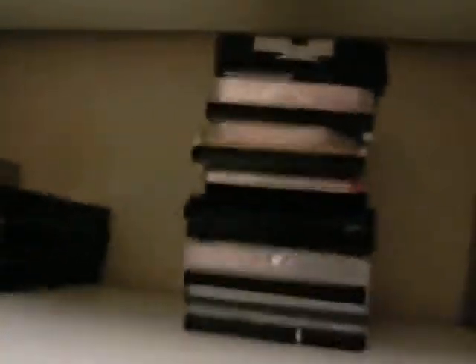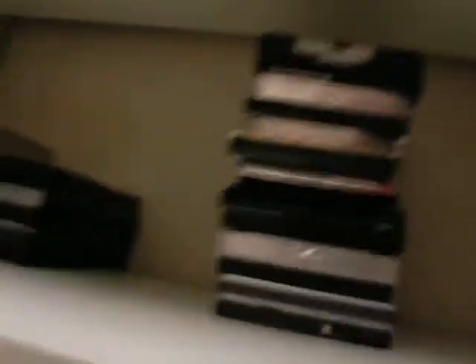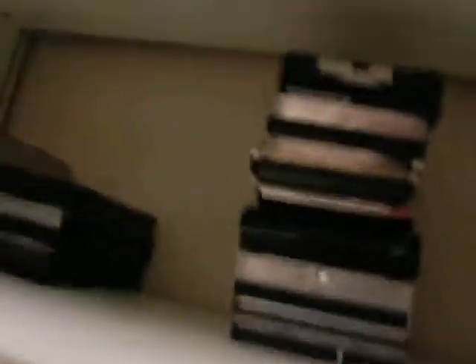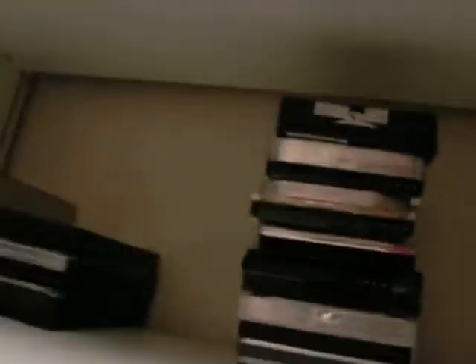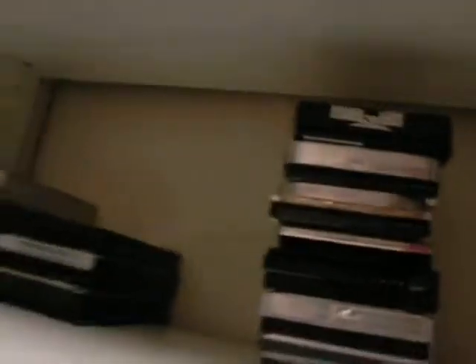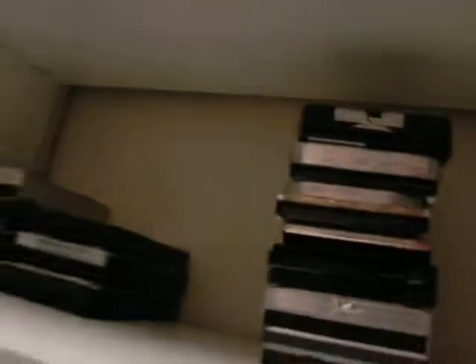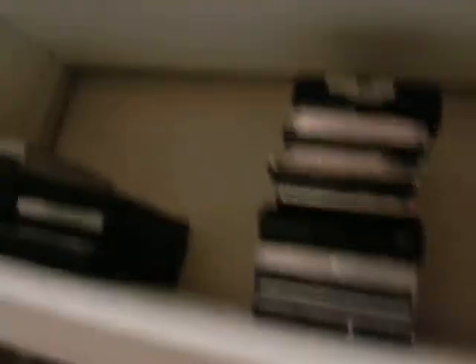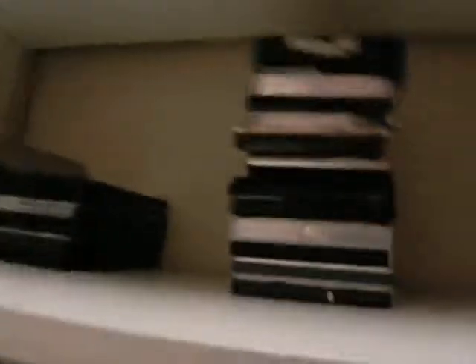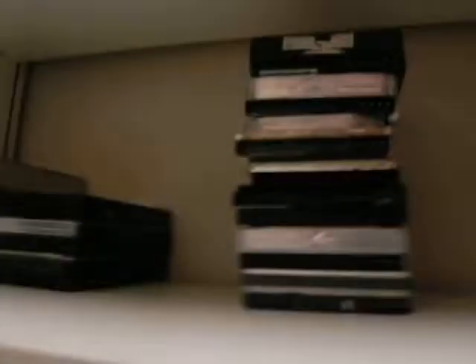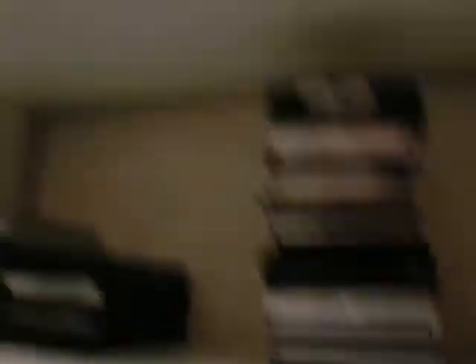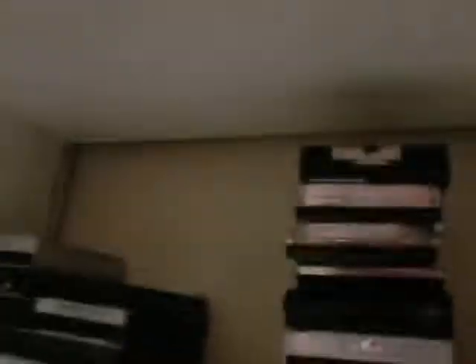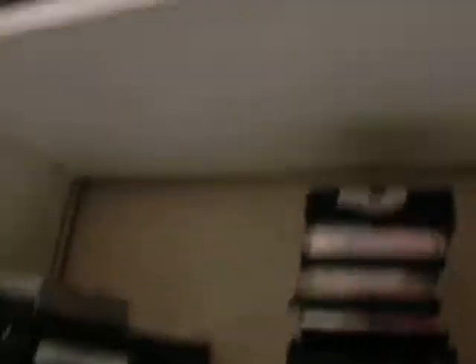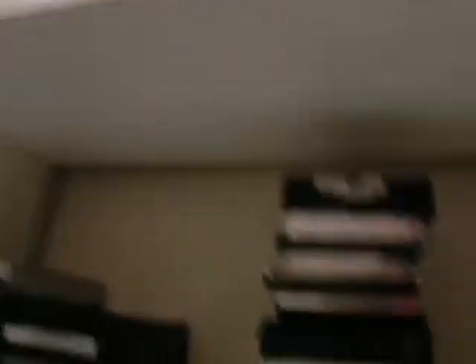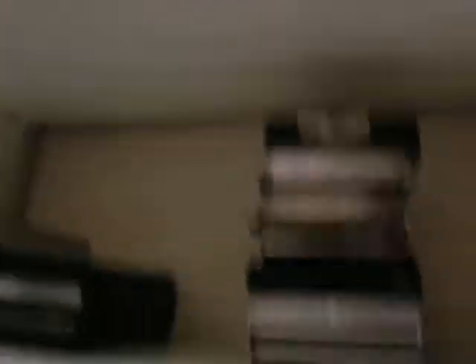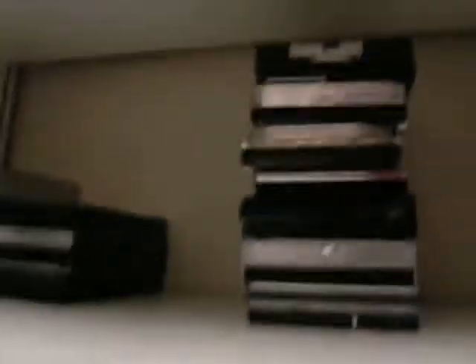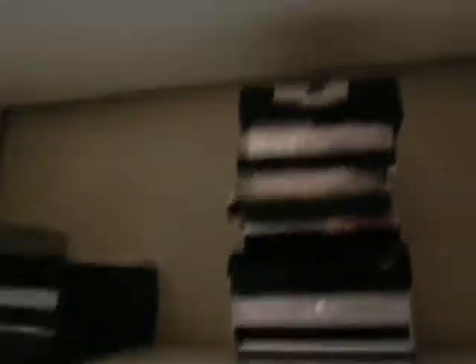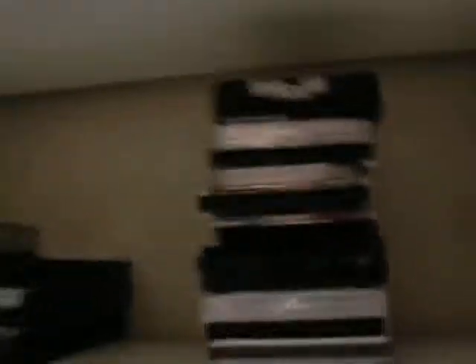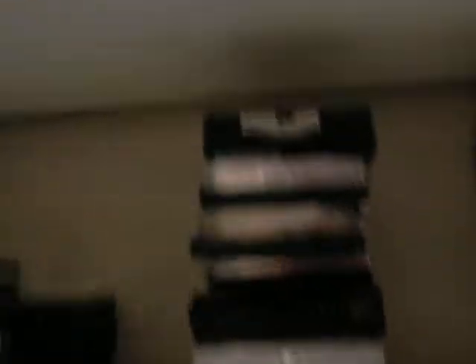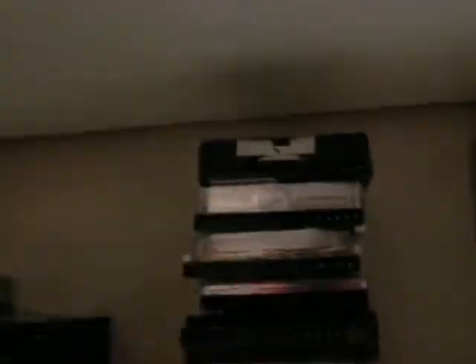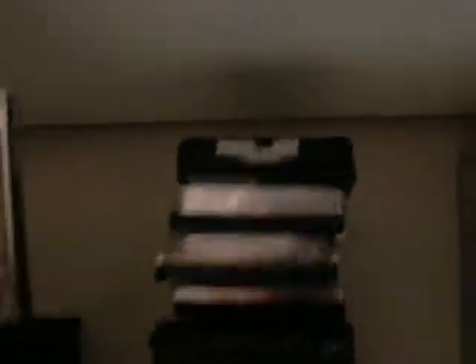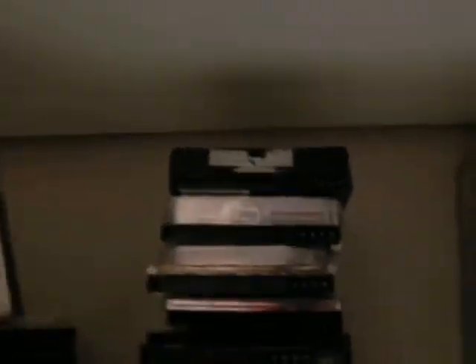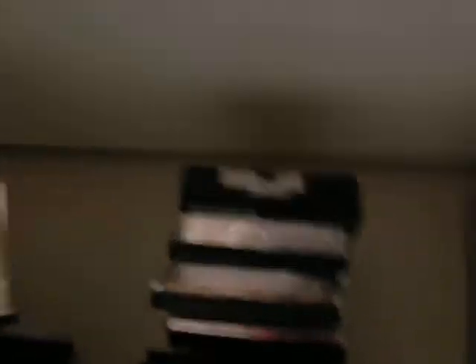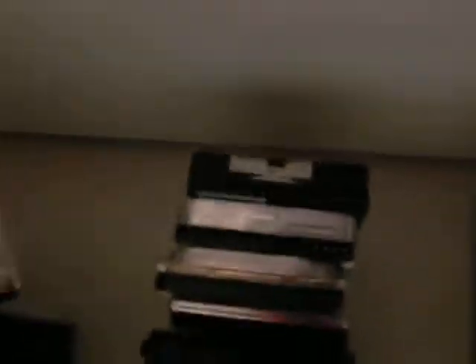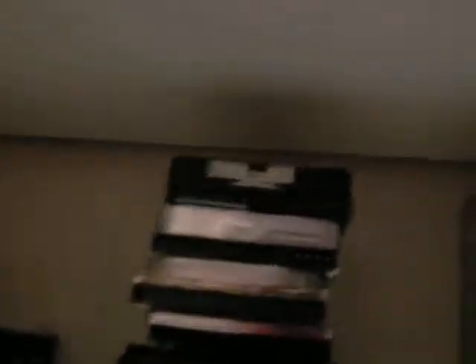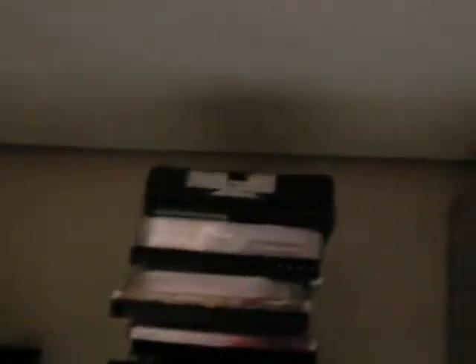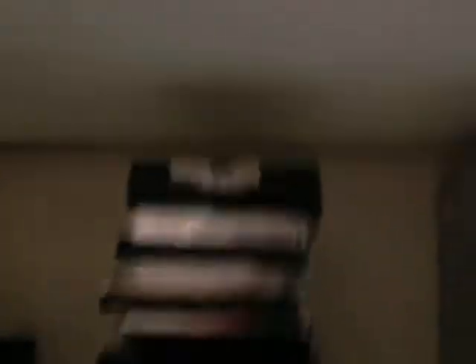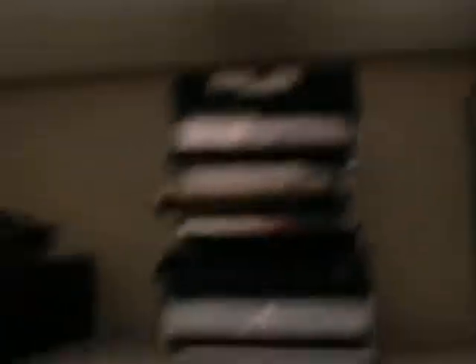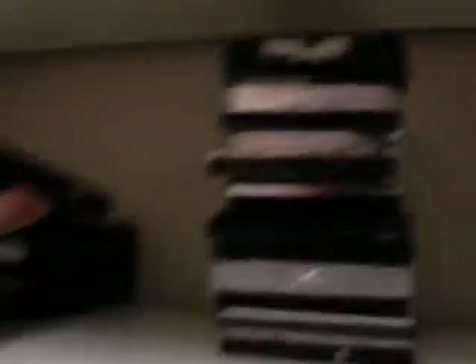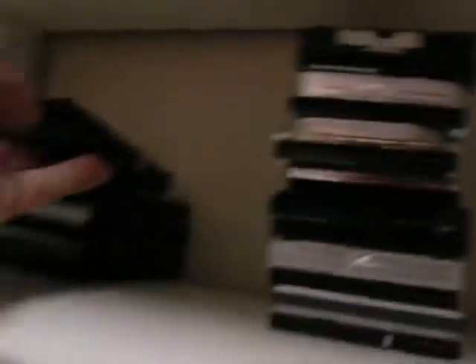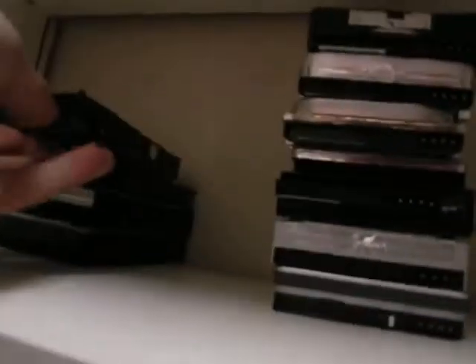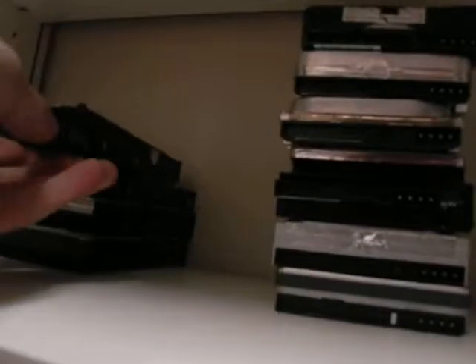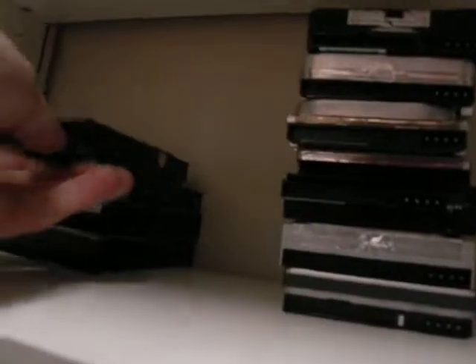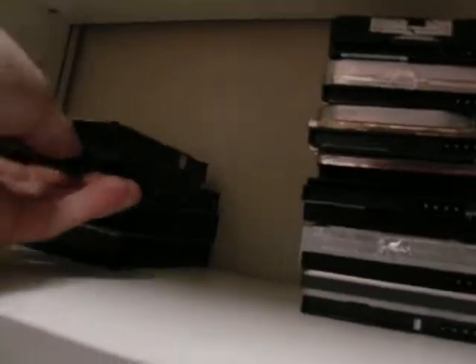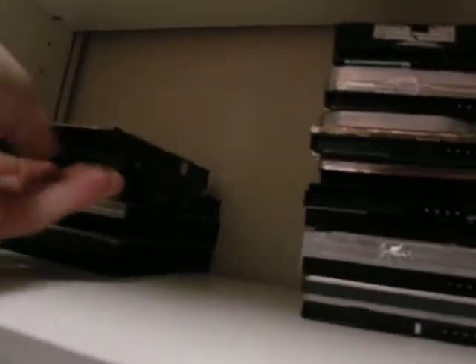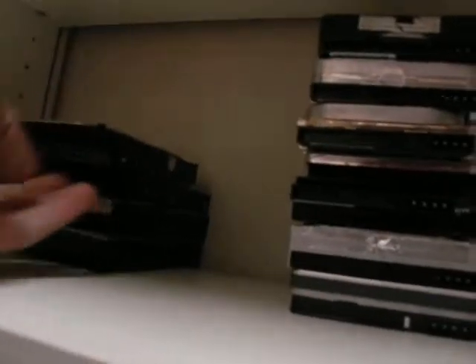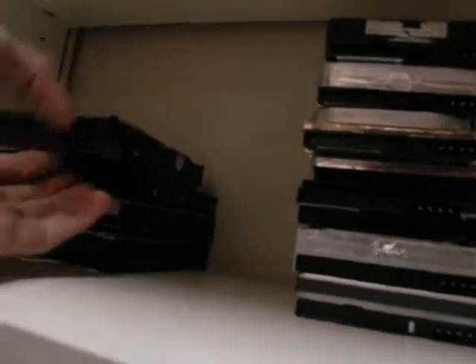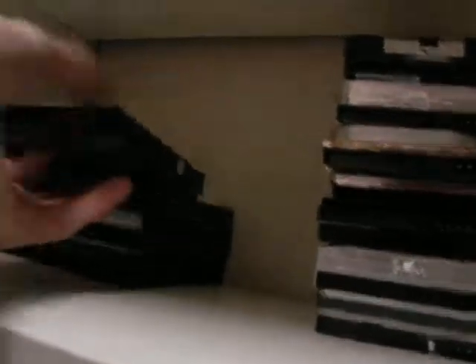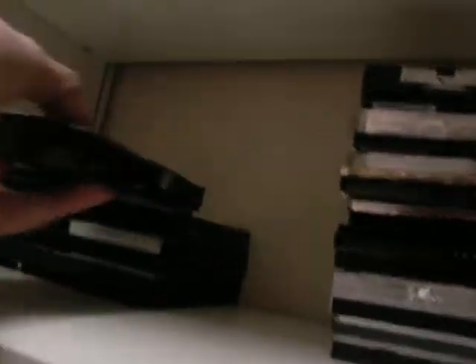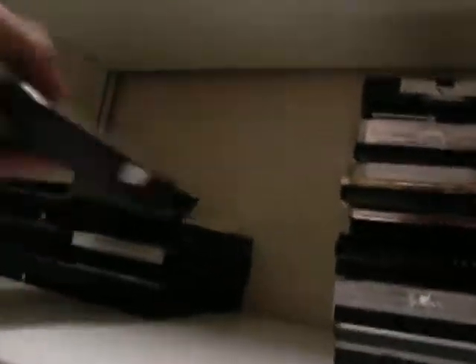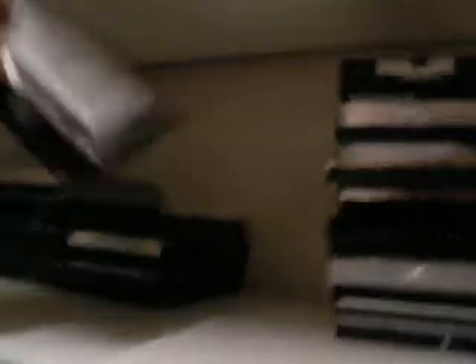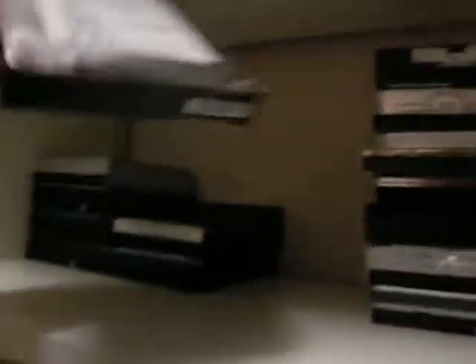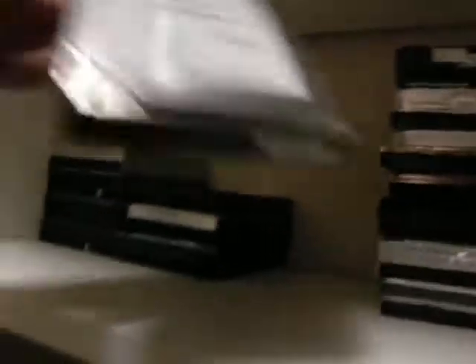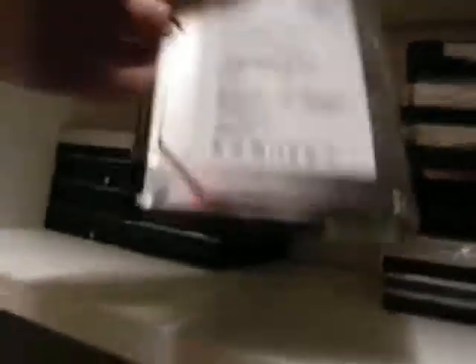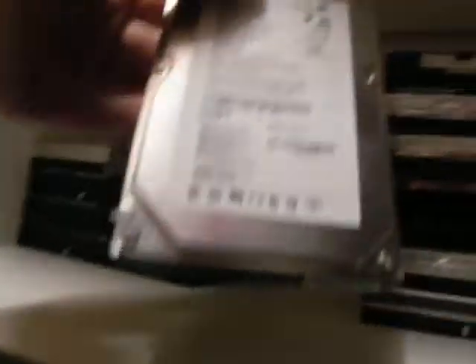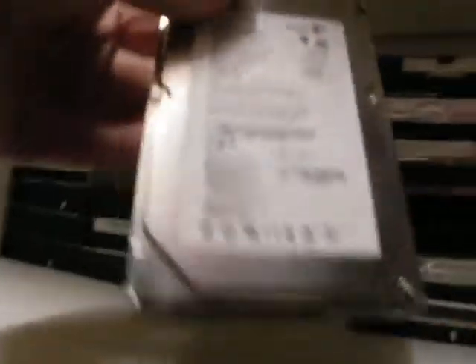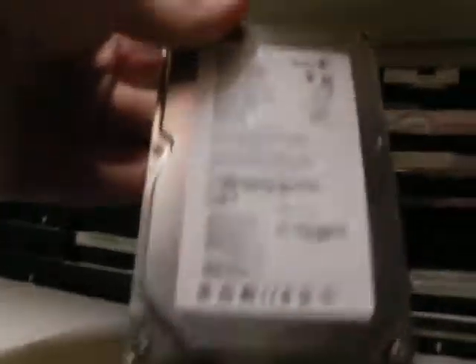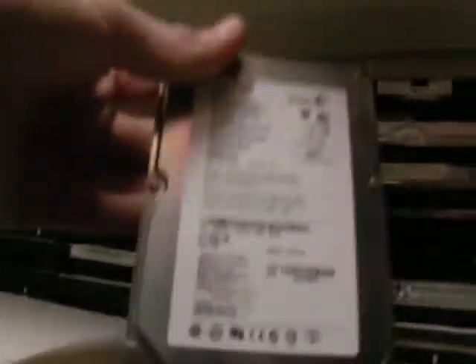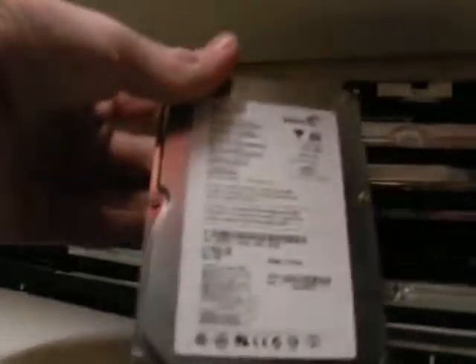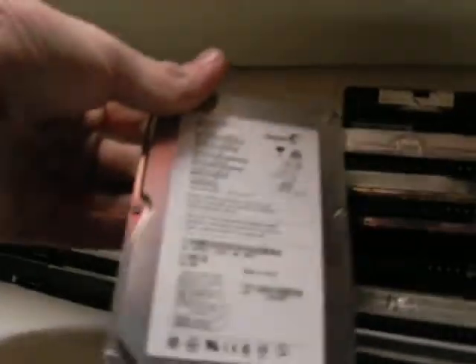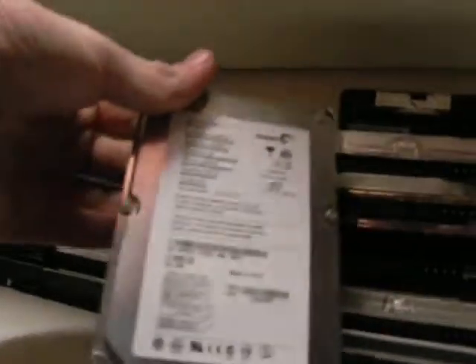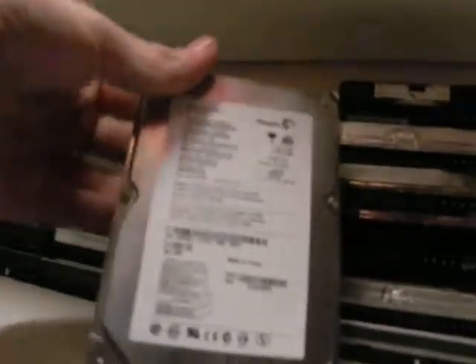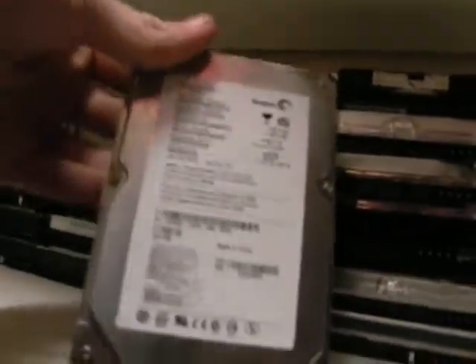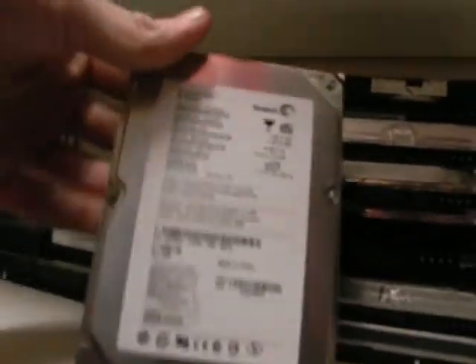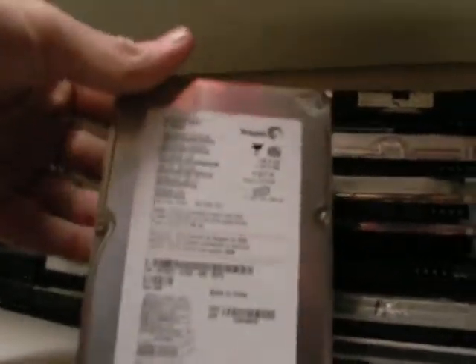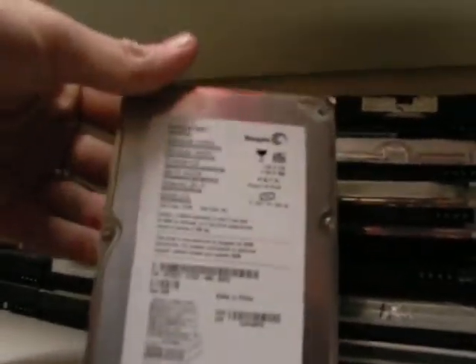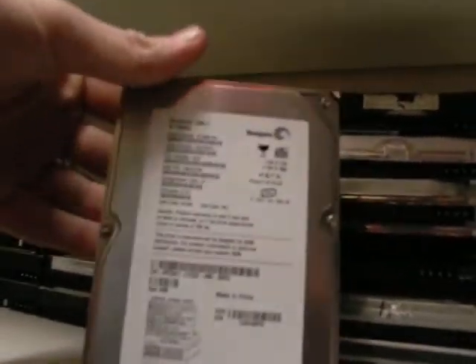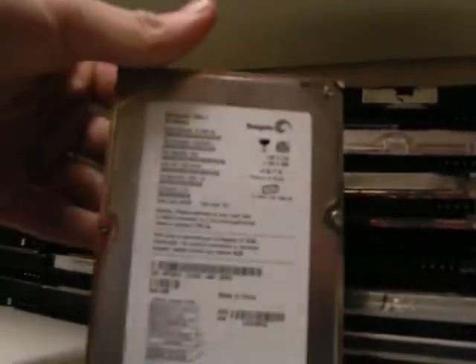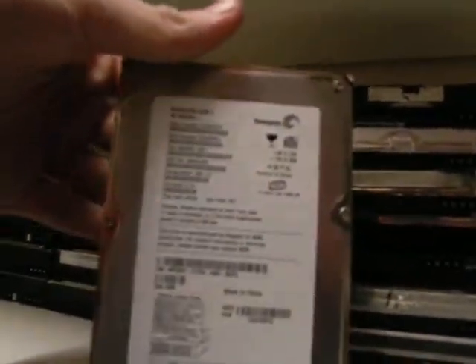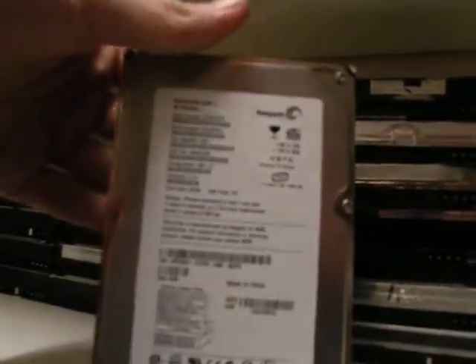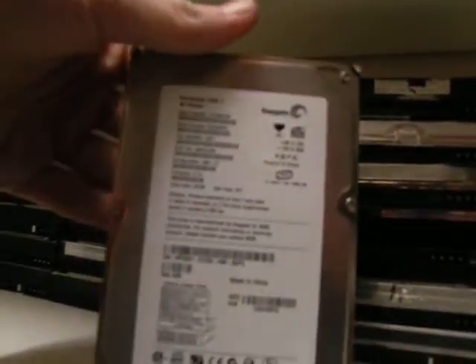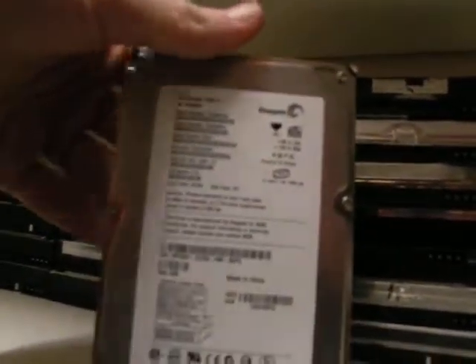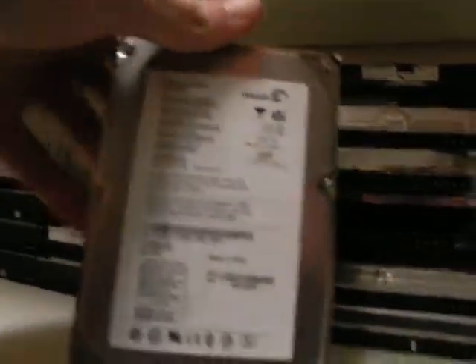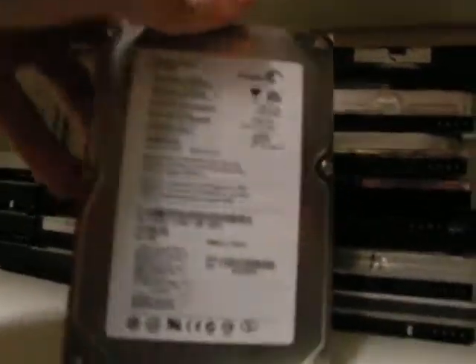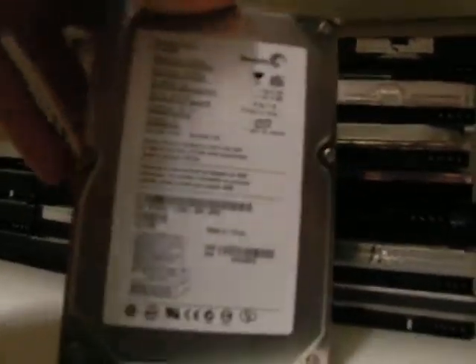Here we have another one, that's 40 GB. It came out of a Dell Optiplex GX280.